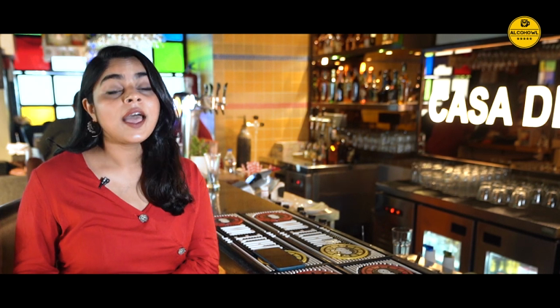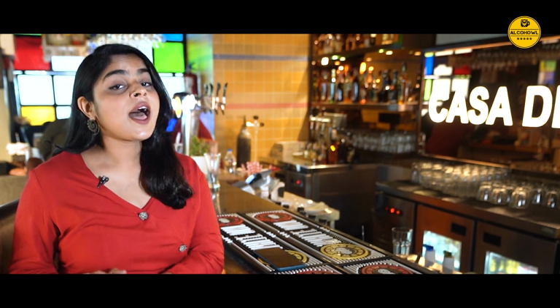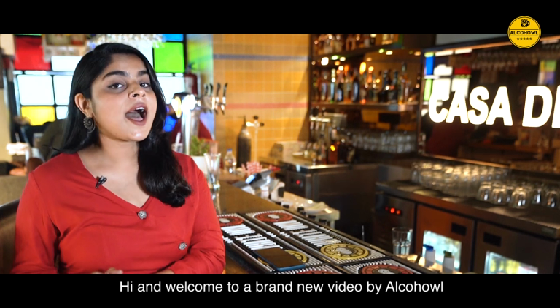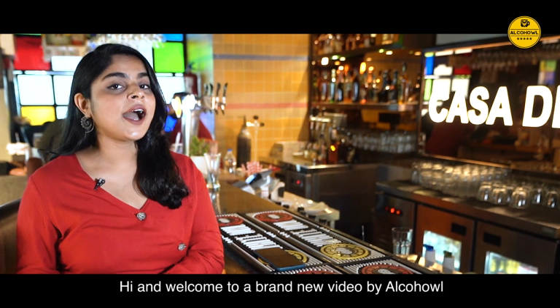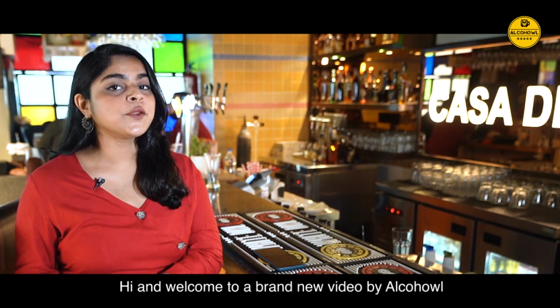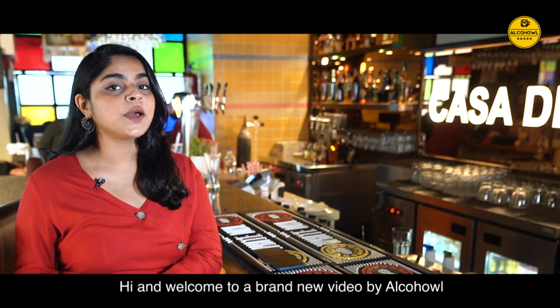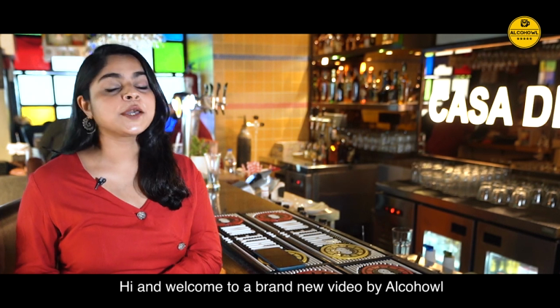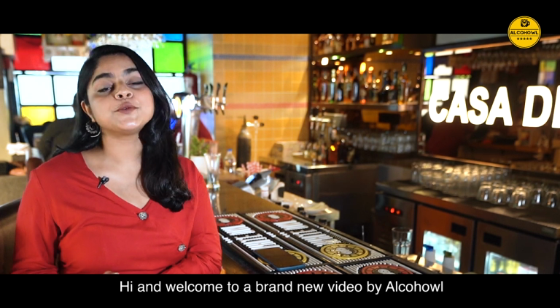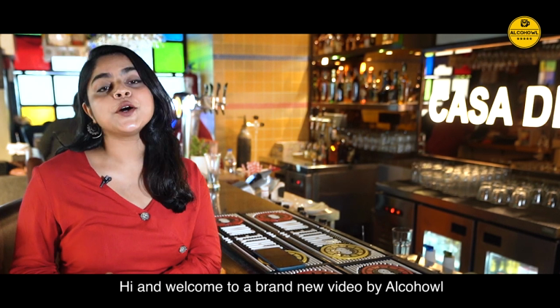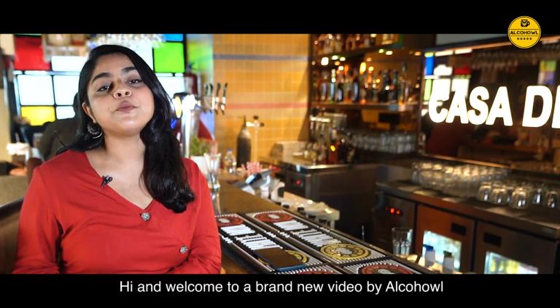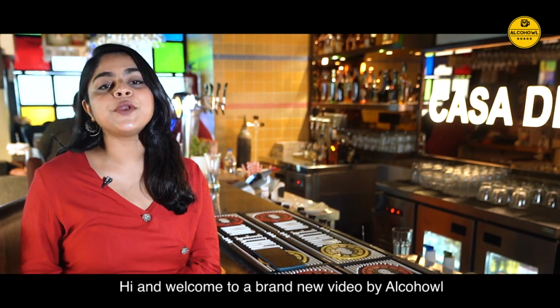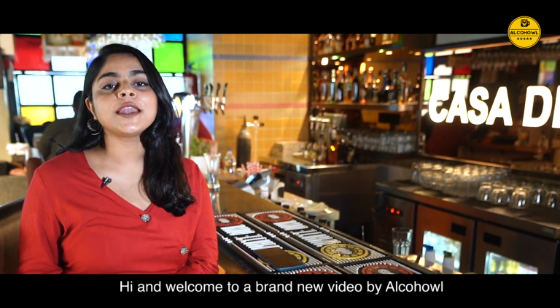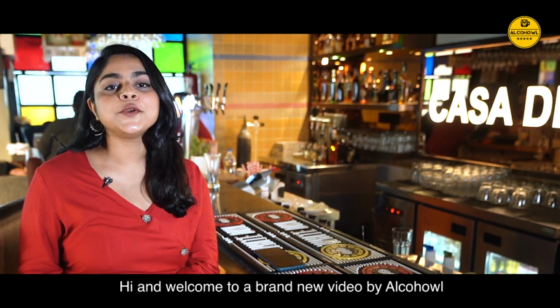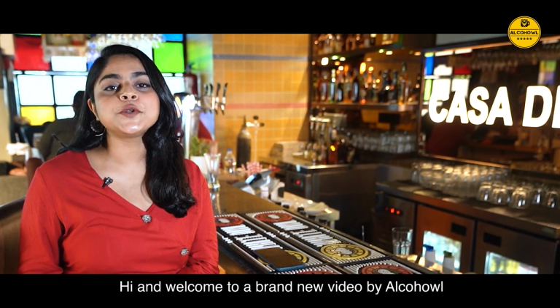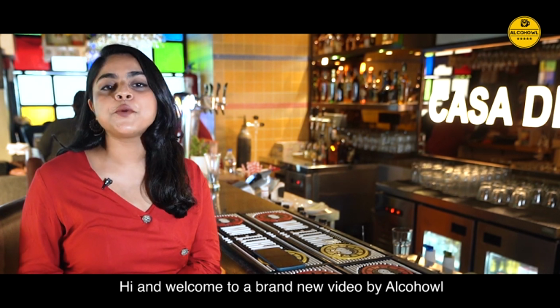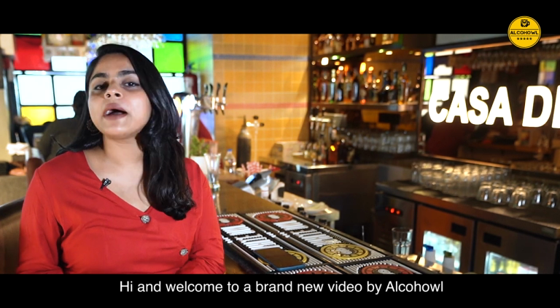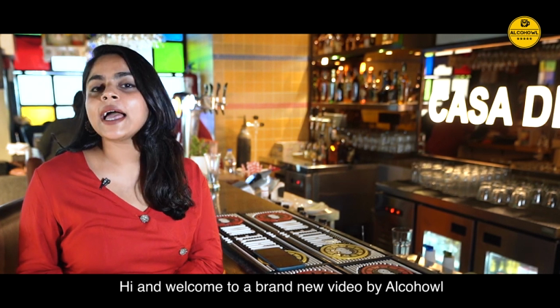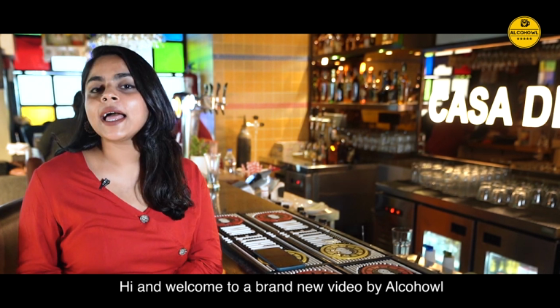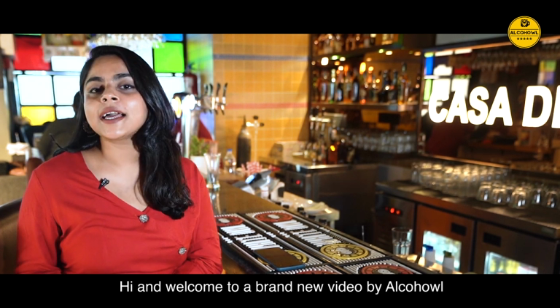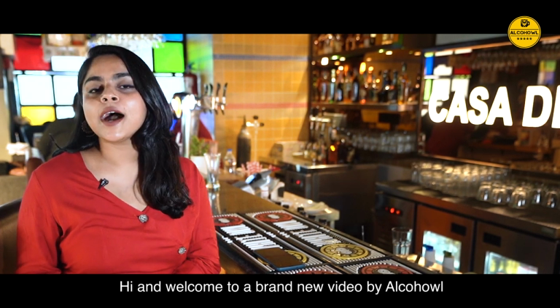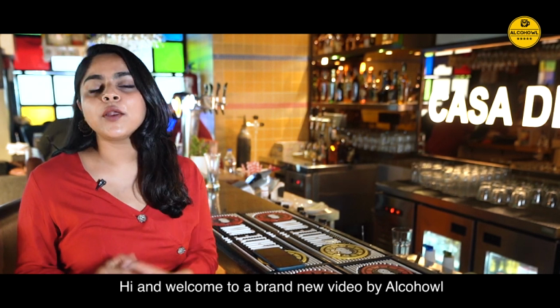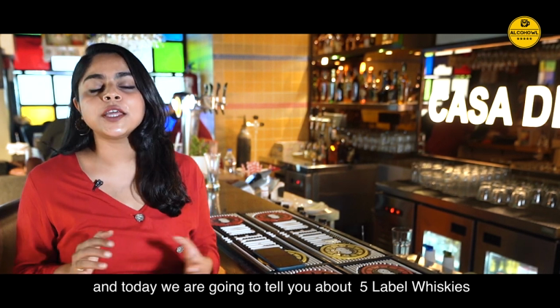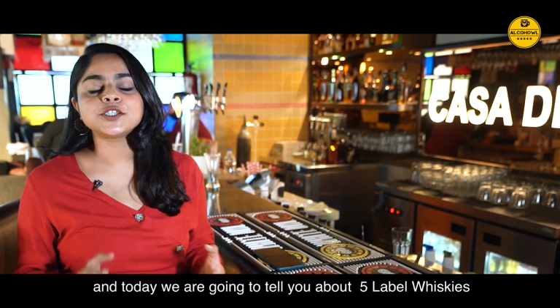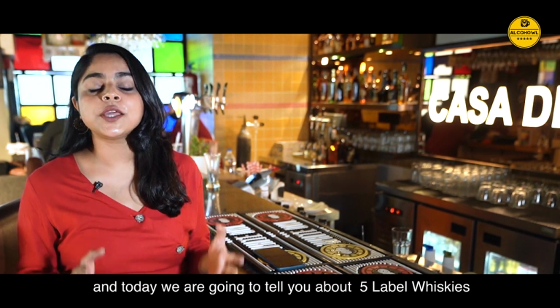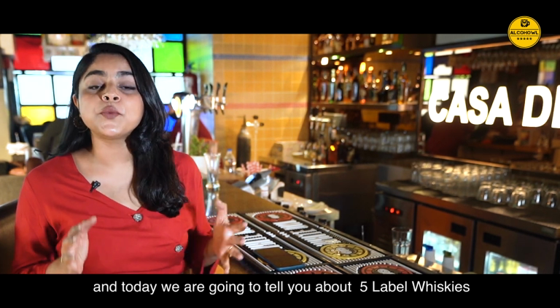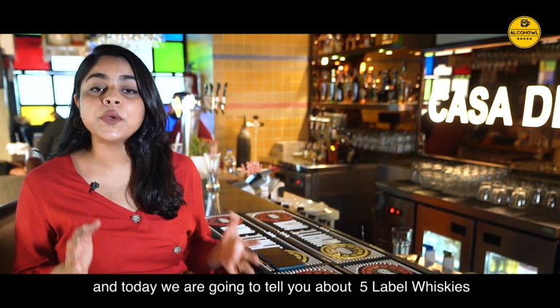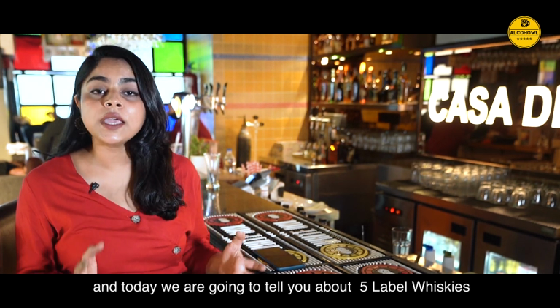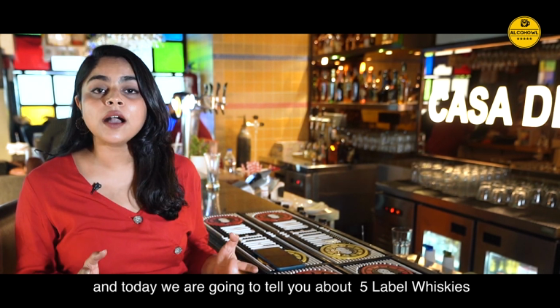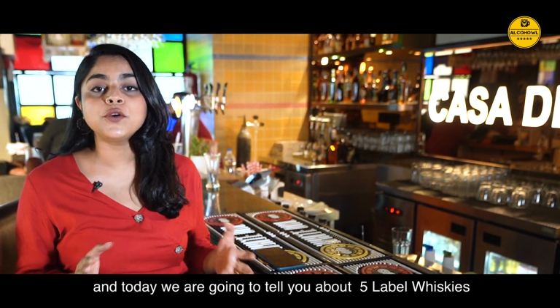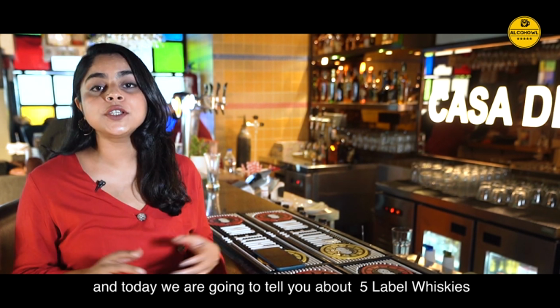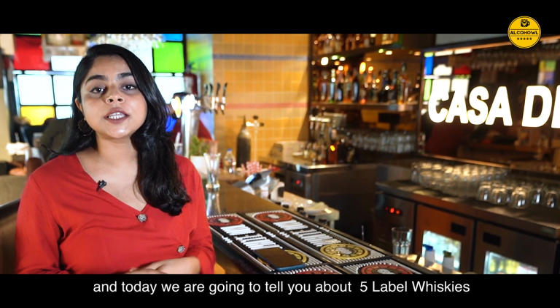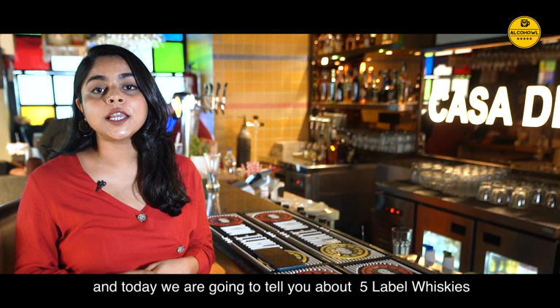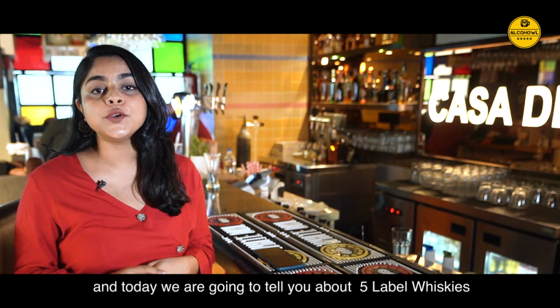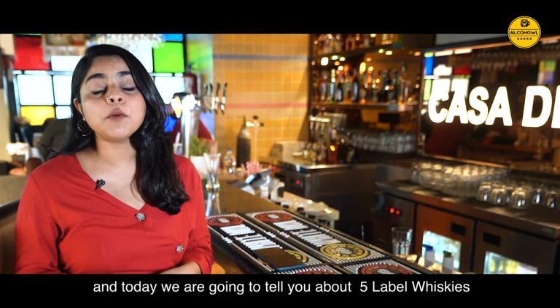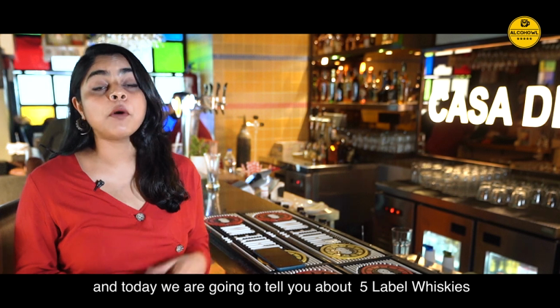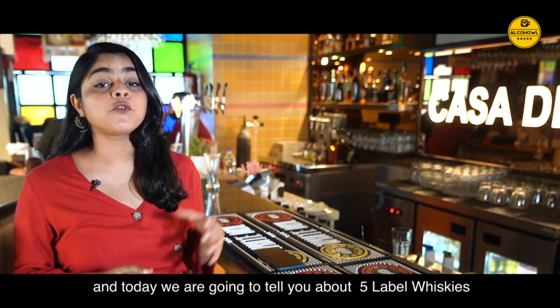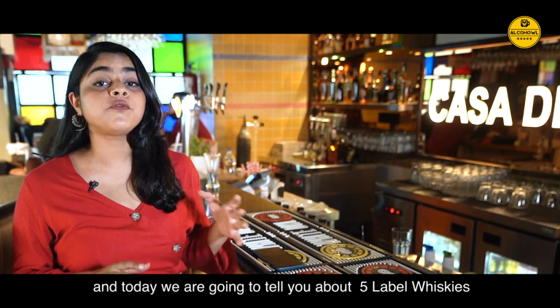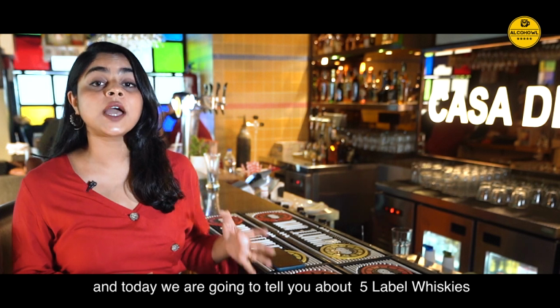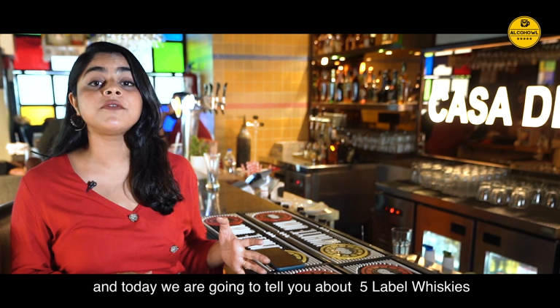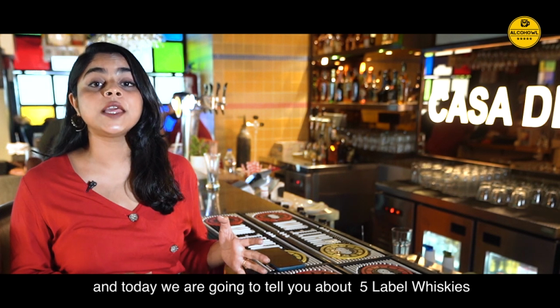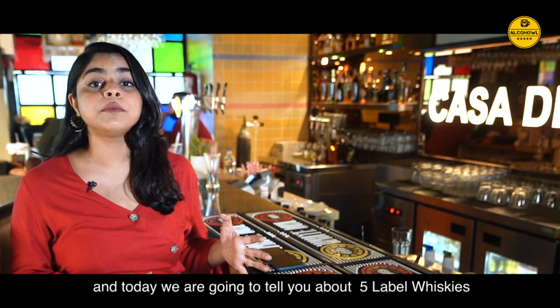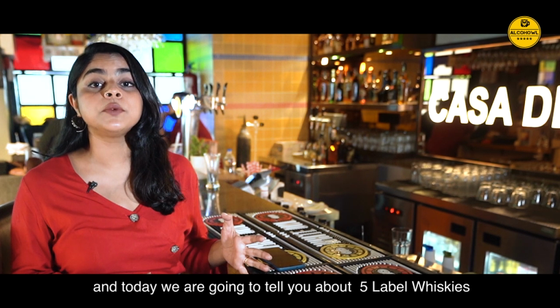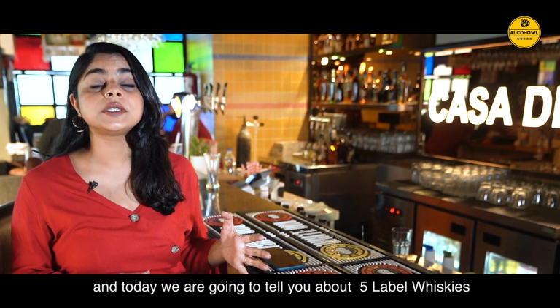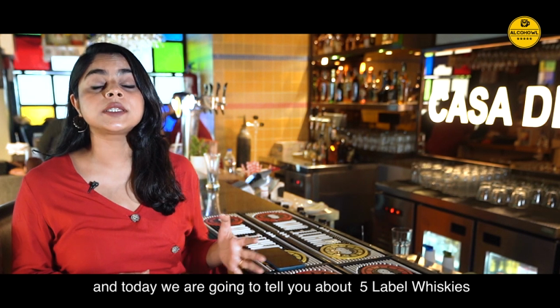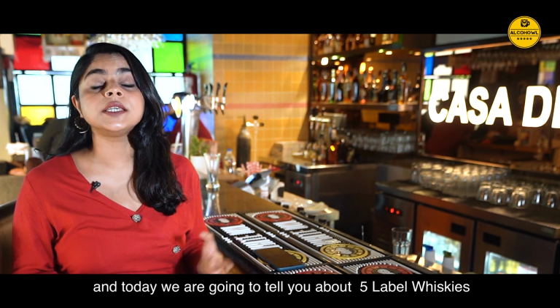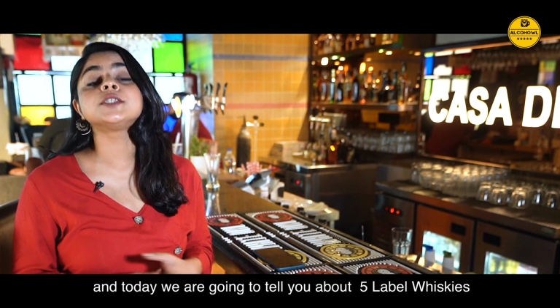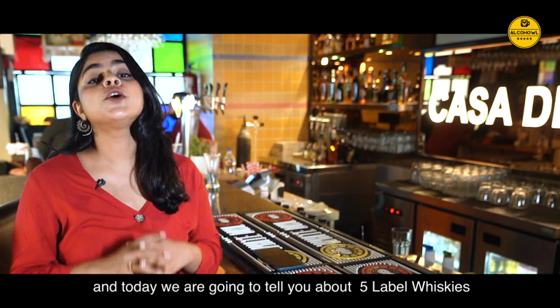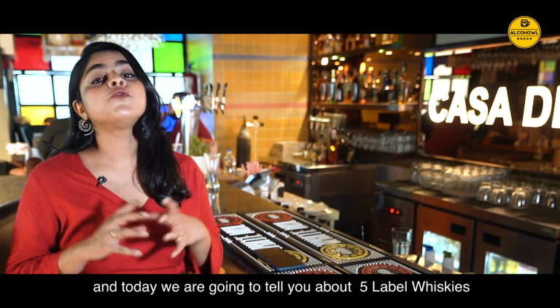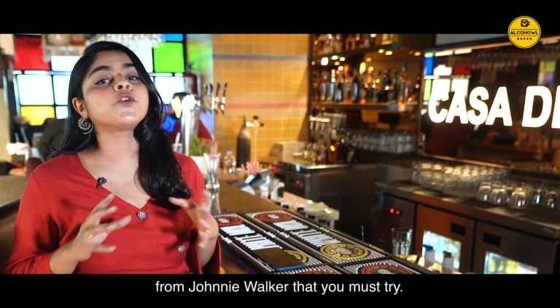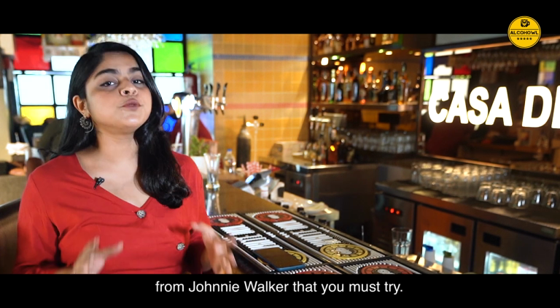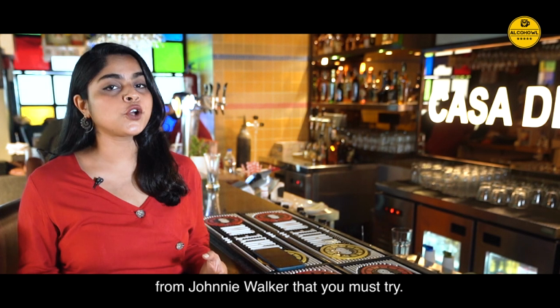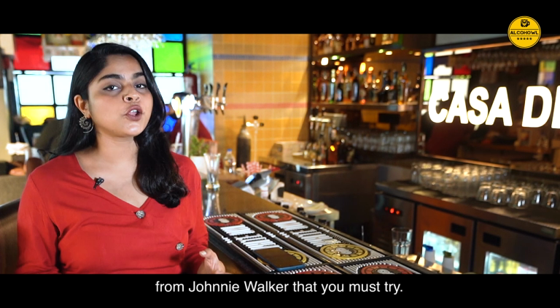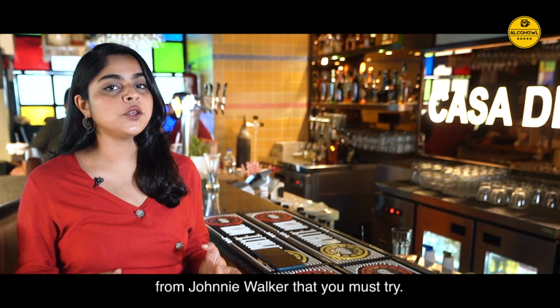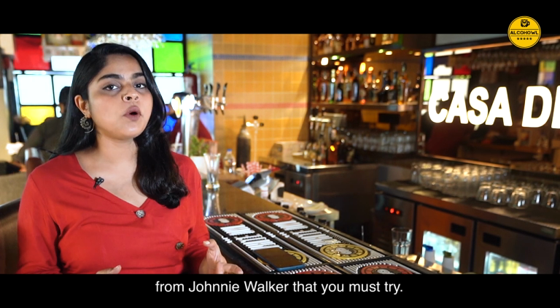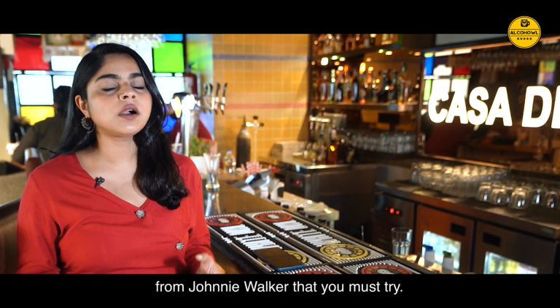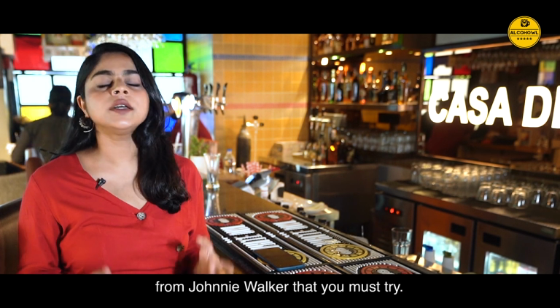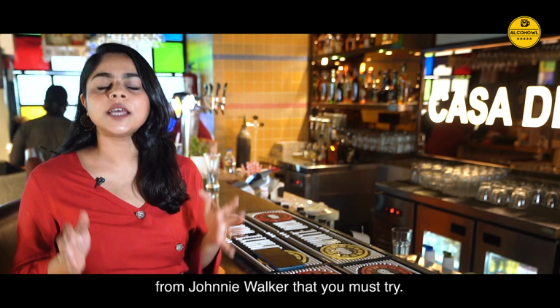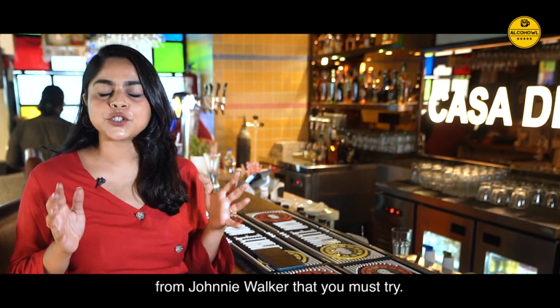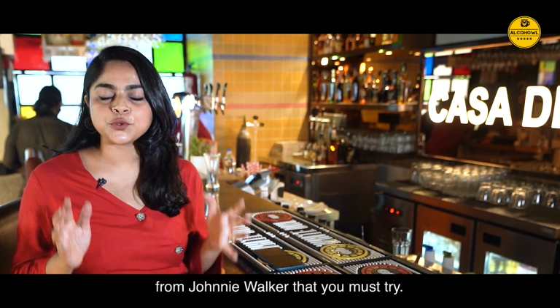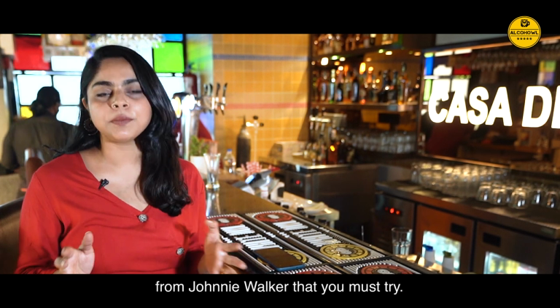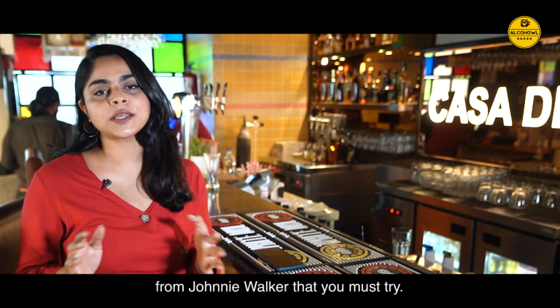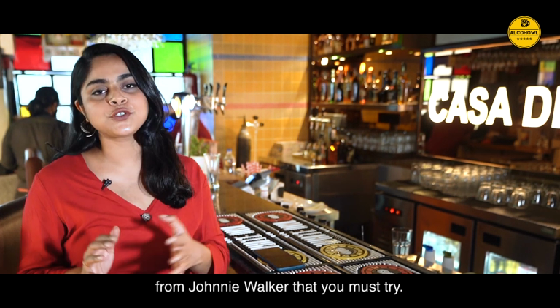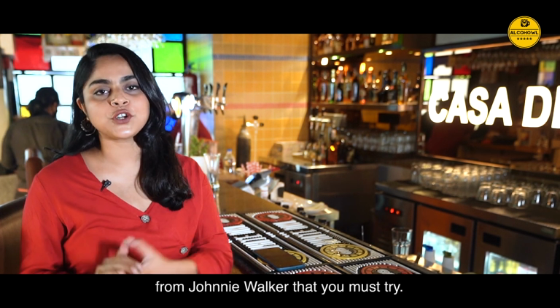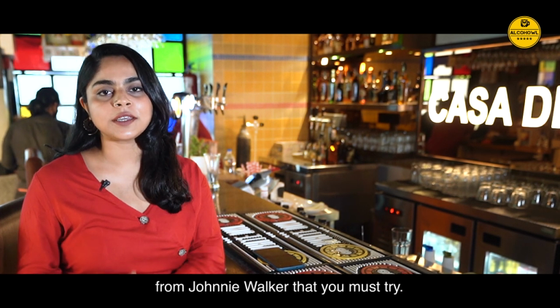Hi and welcome to a brand new video by Alkahal, and today we are going to tell you about 5 label whiskies from Johnnie Walker that you must try.